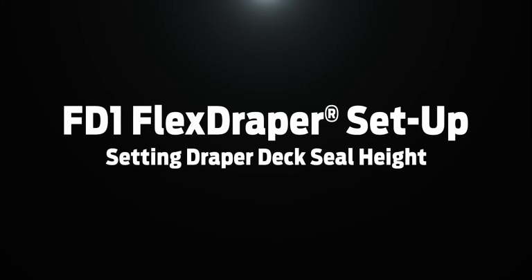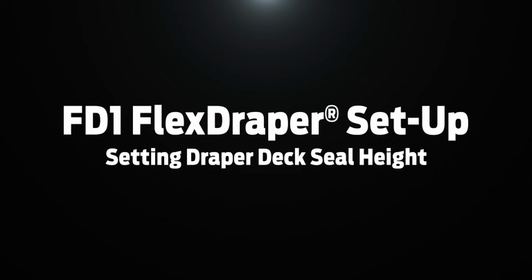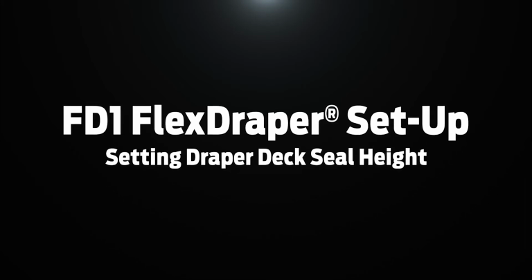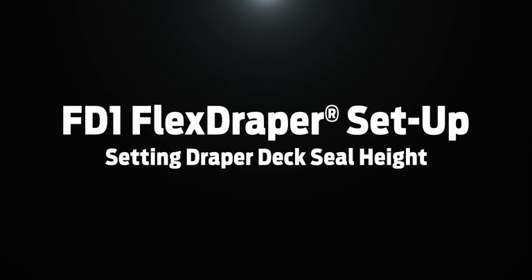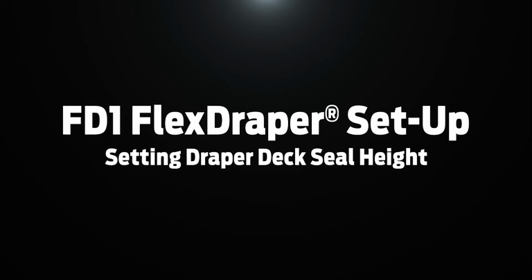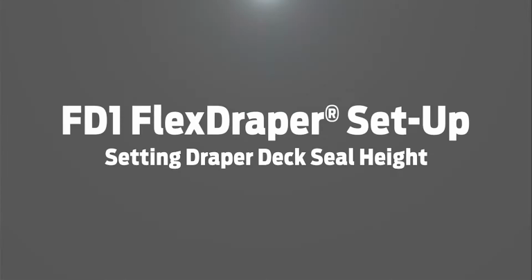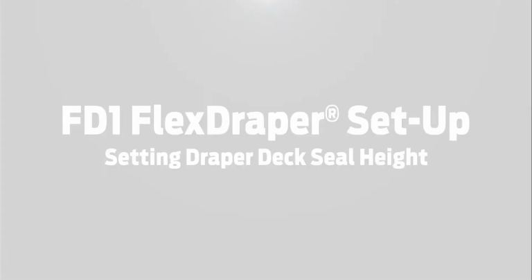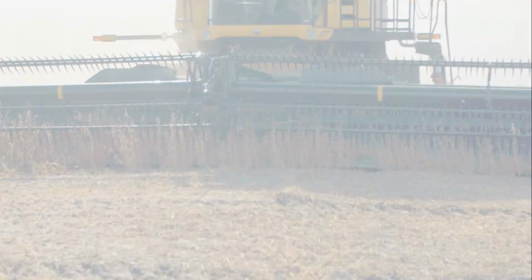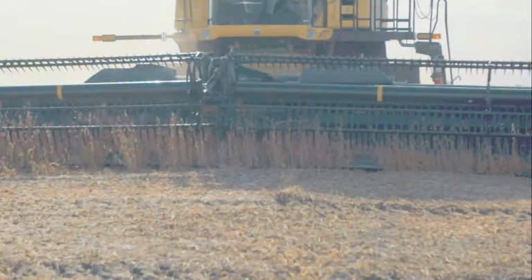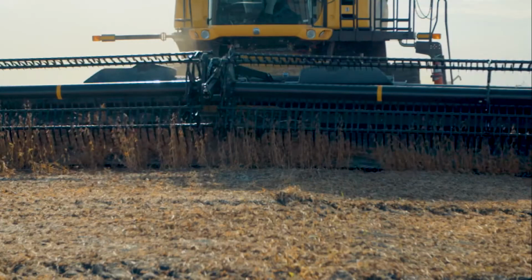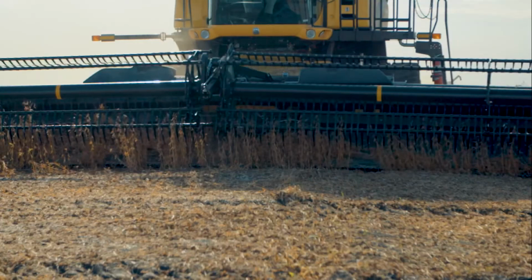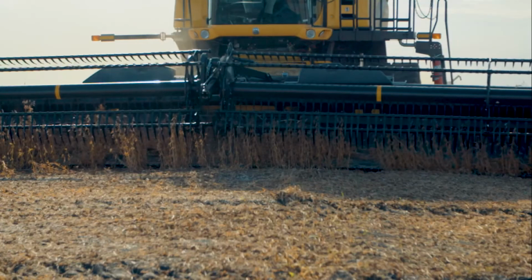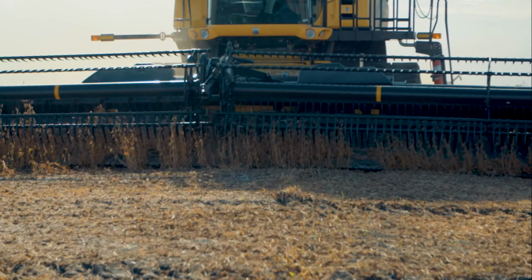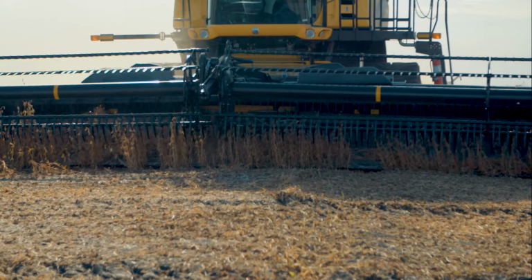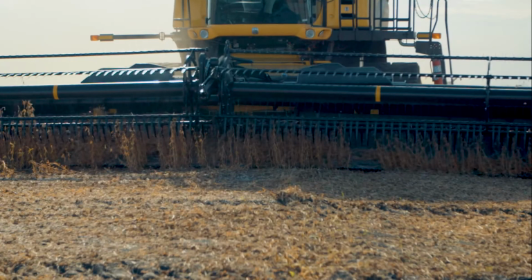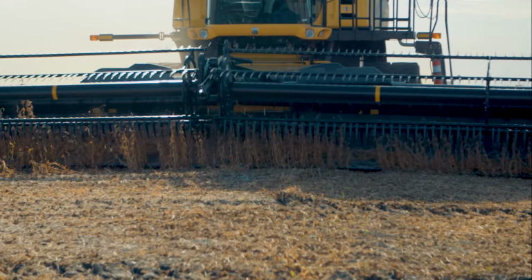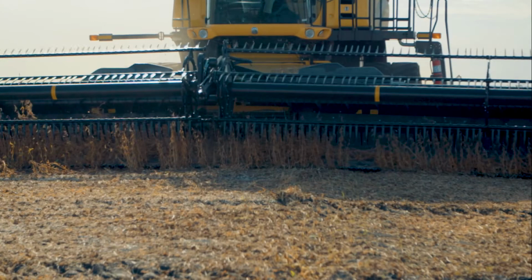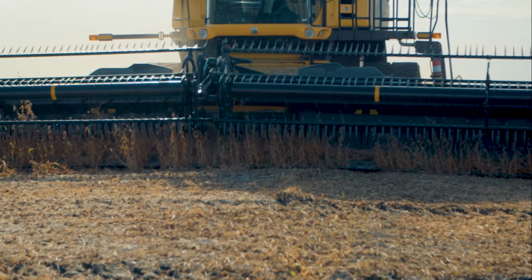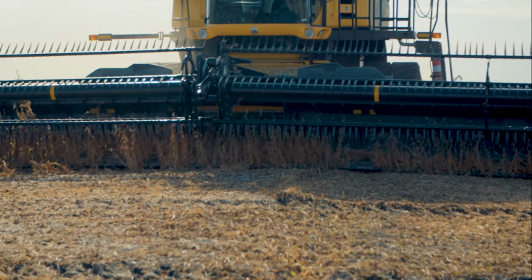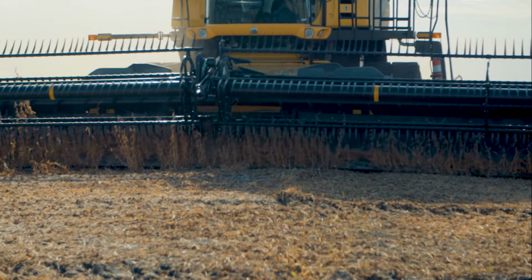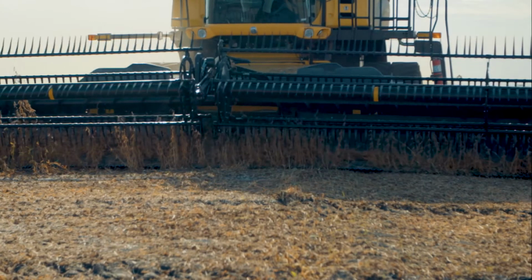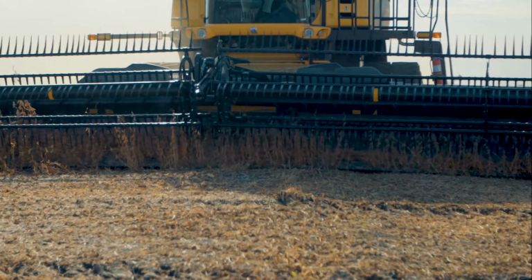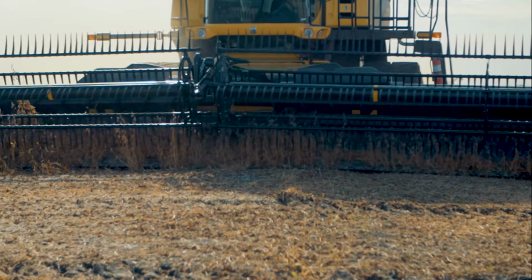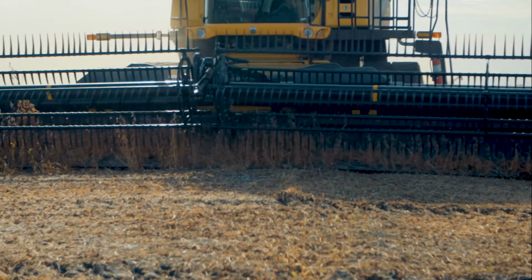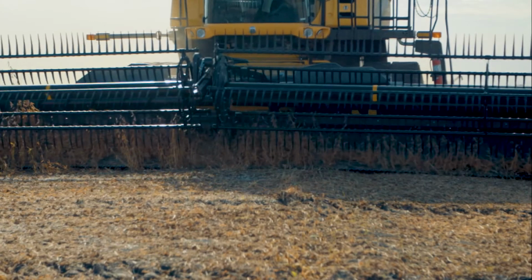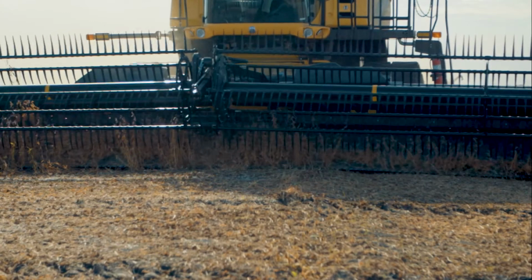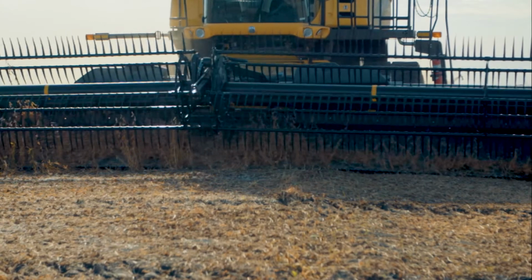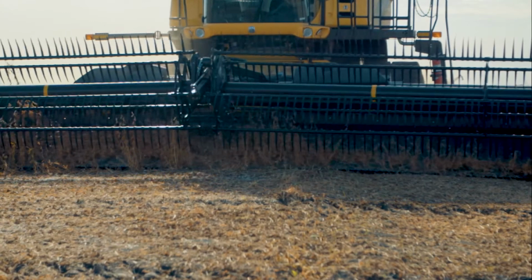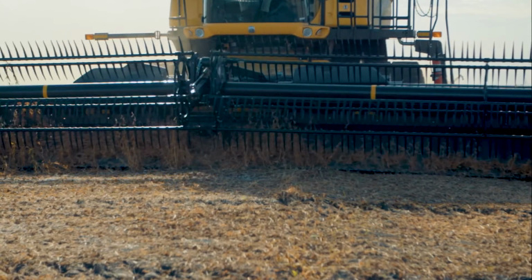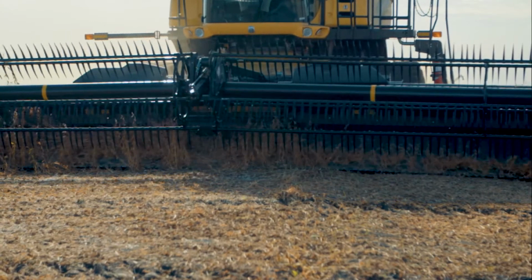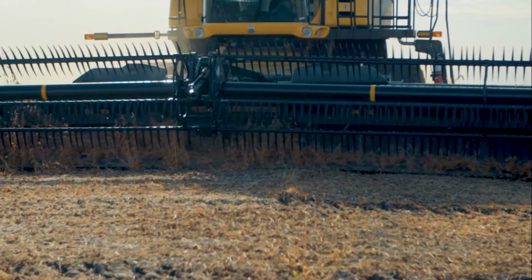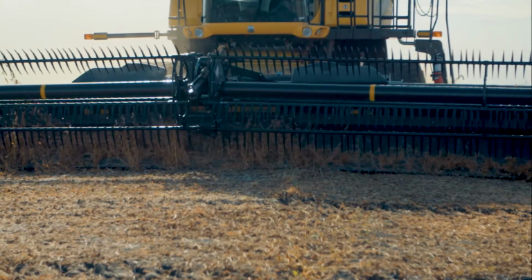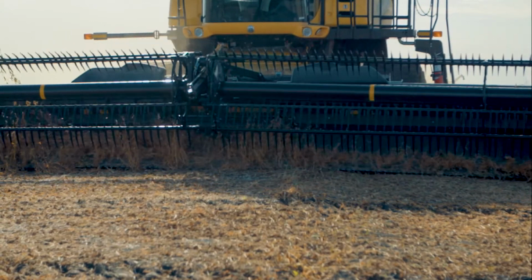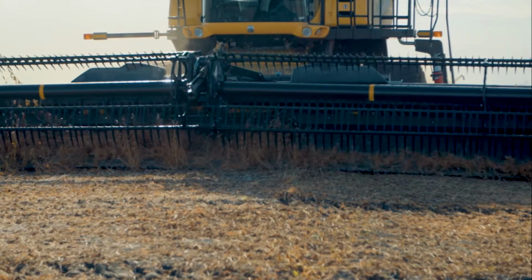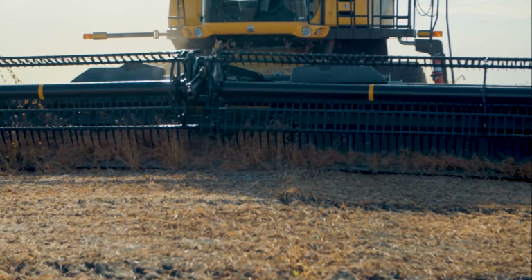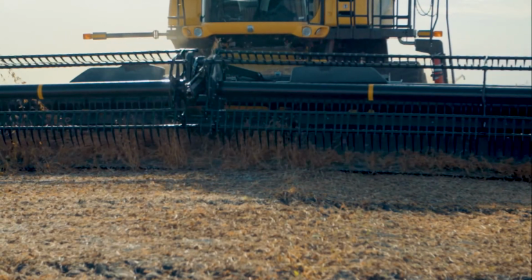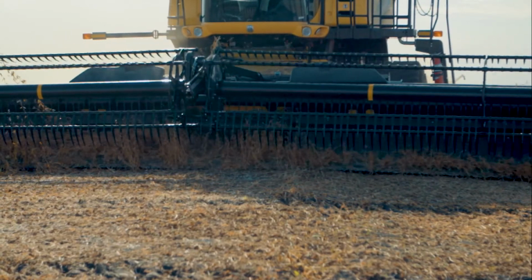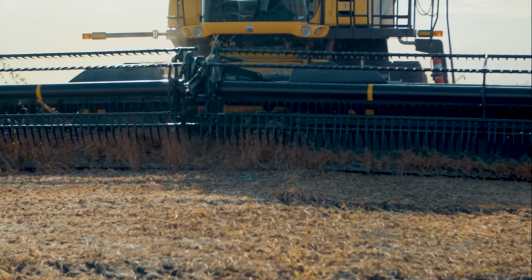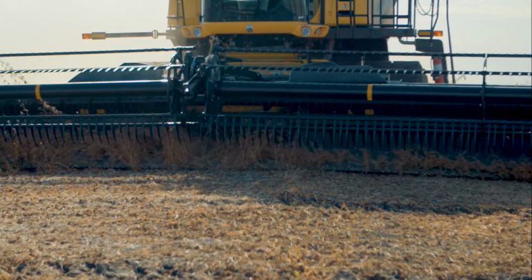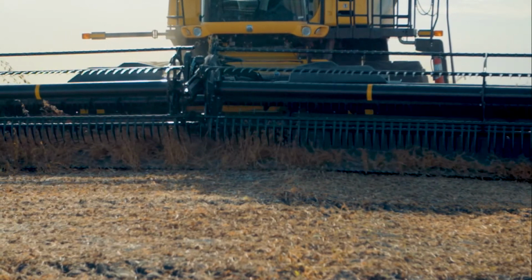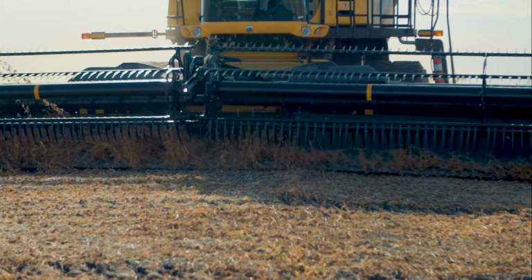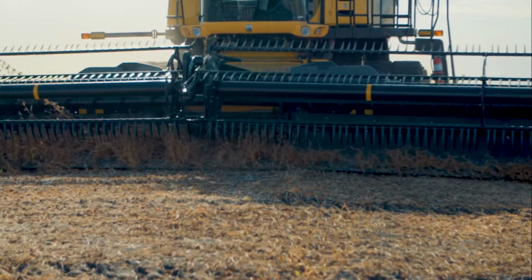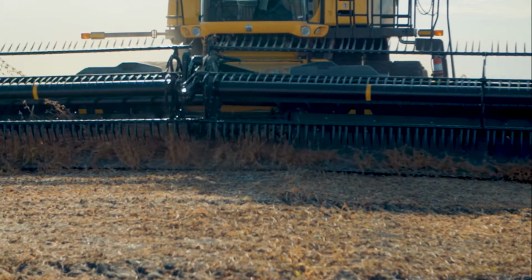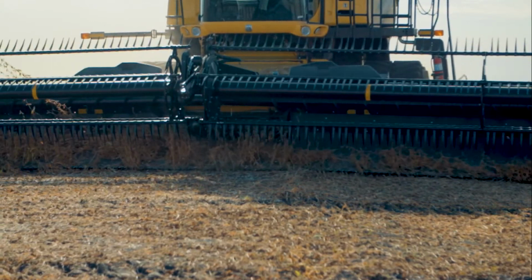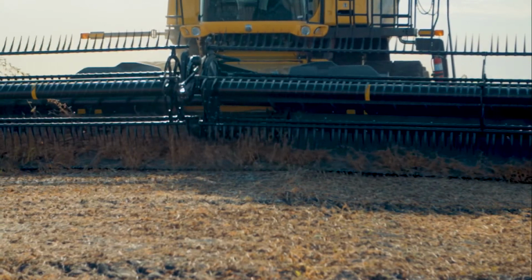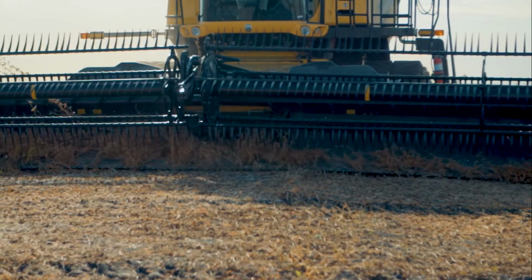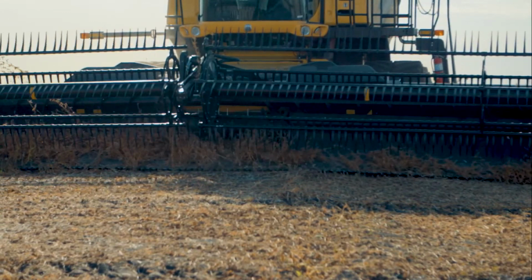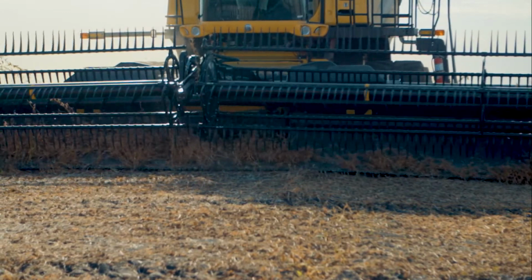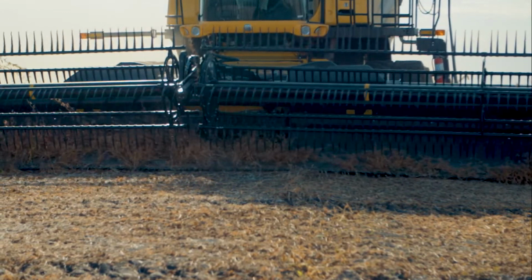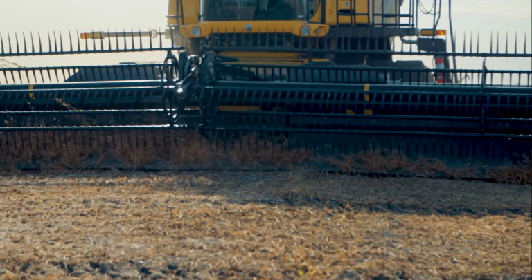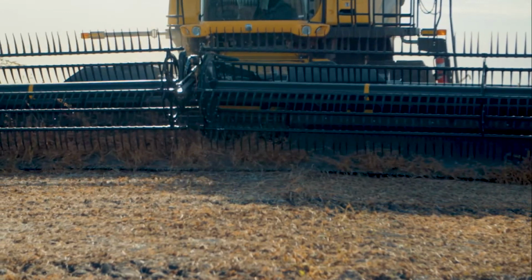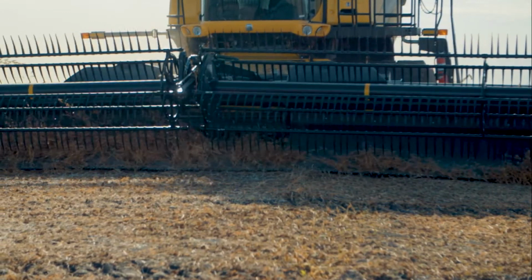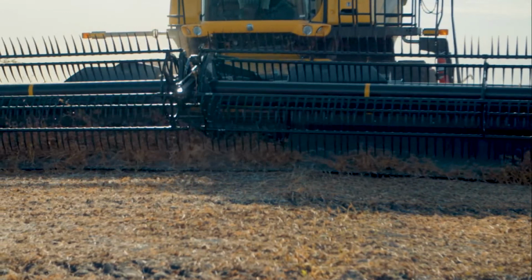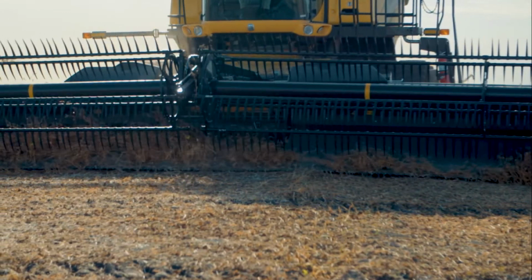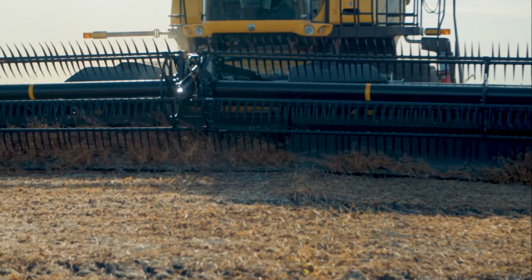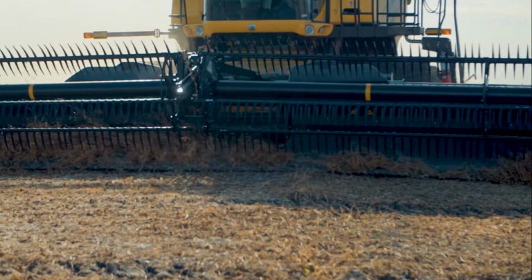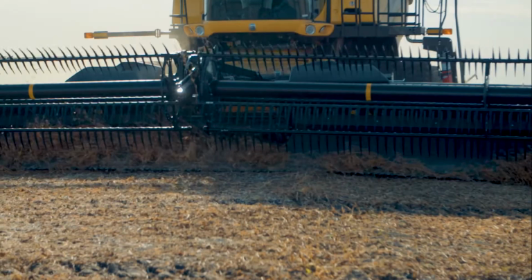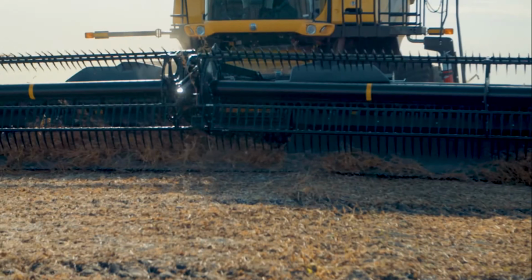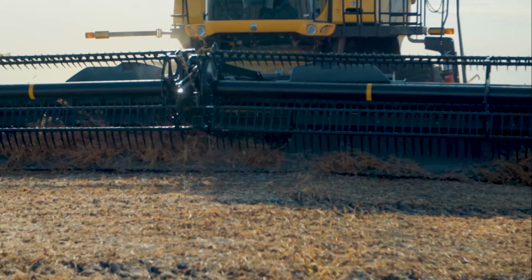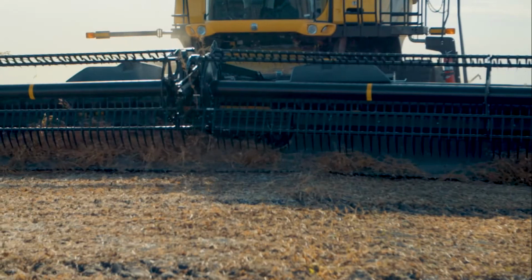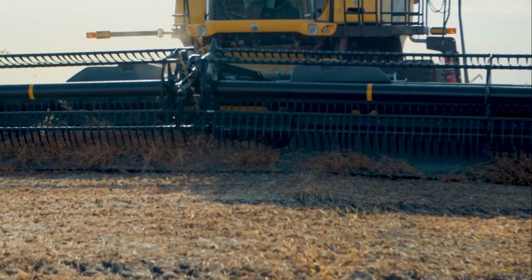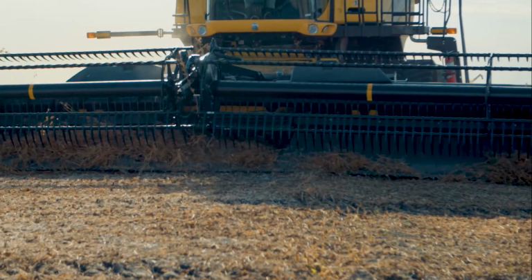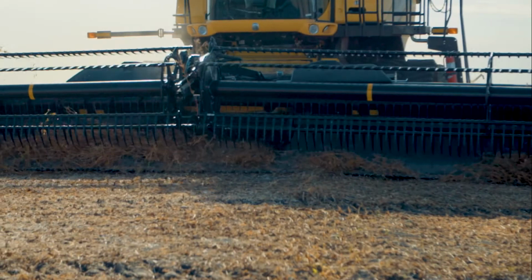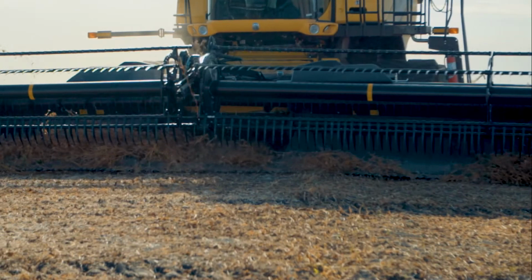The side drapers are essential components of the MACDON flex draper, and ensuring they are running properly will help reduce unit downtime.